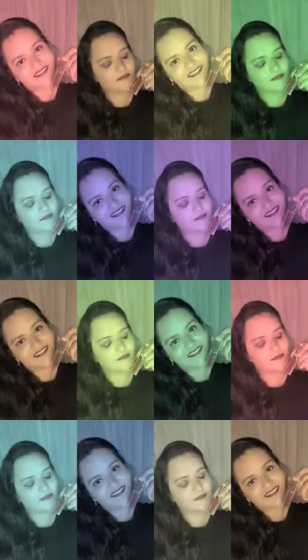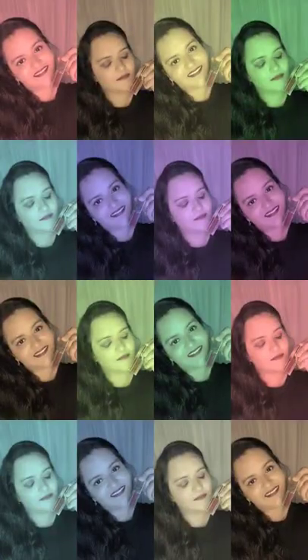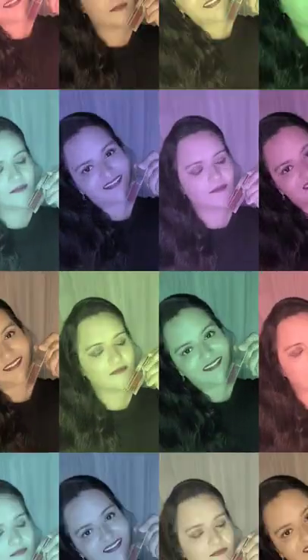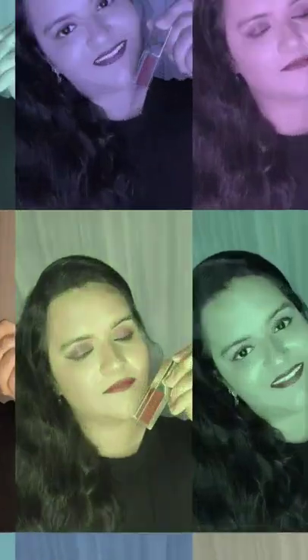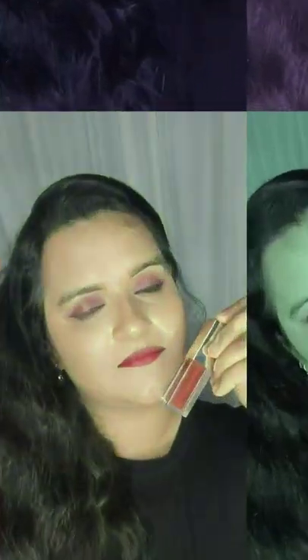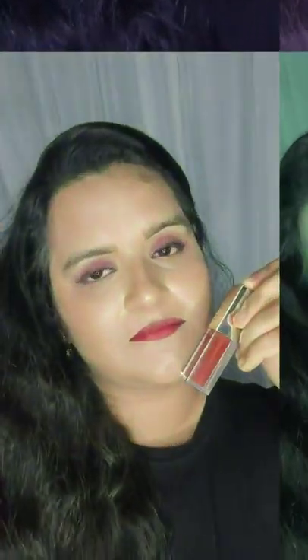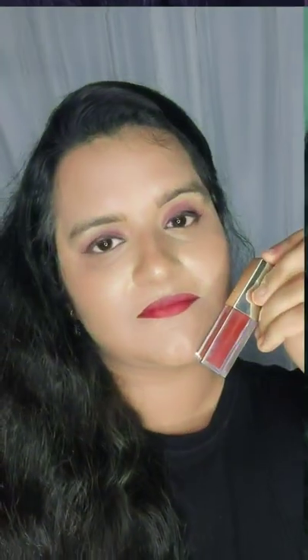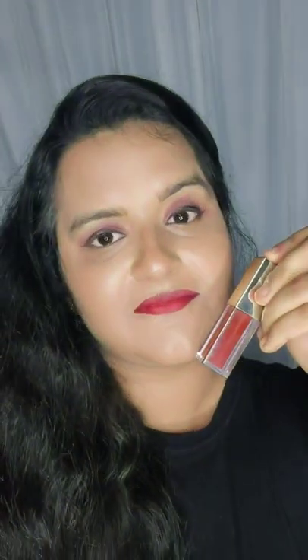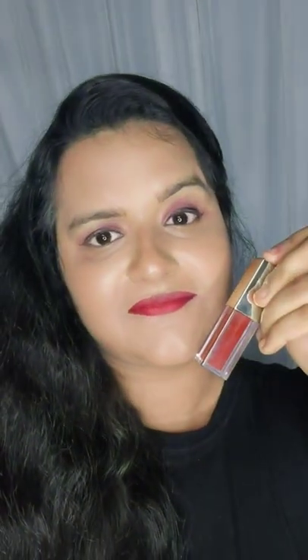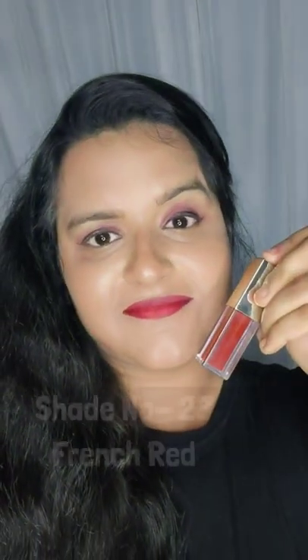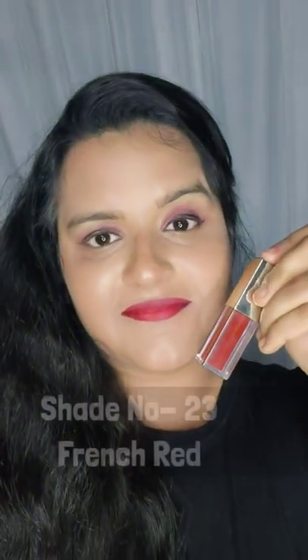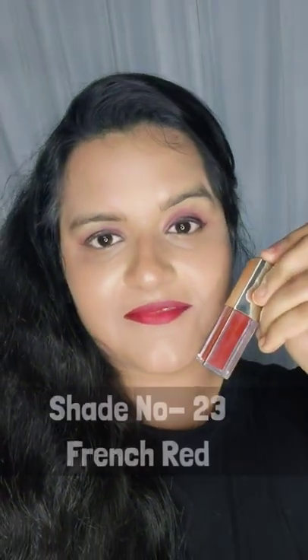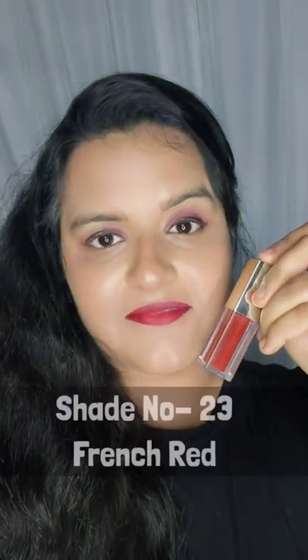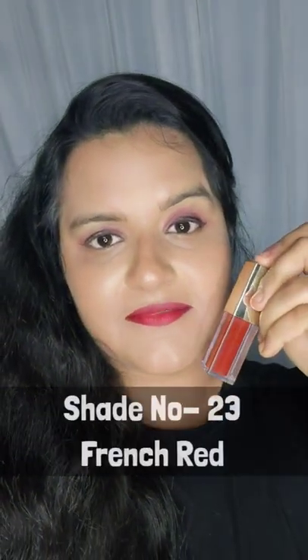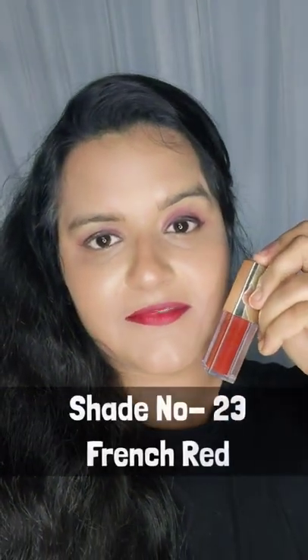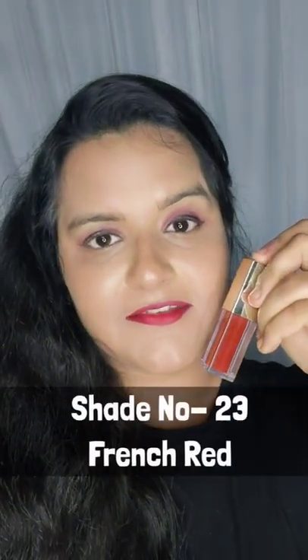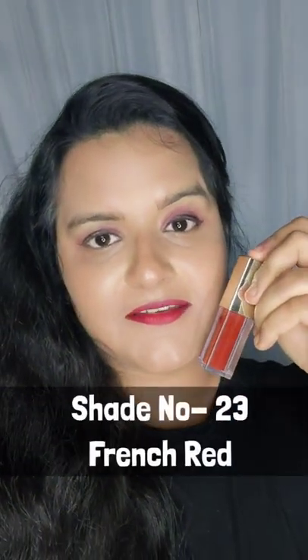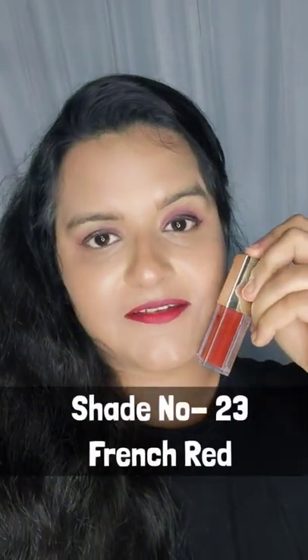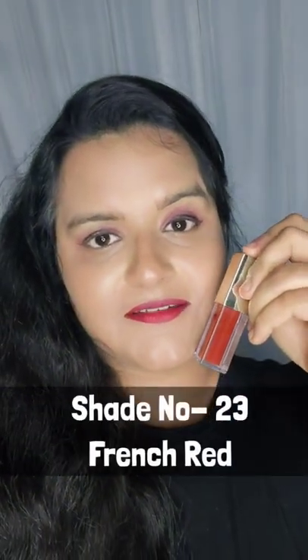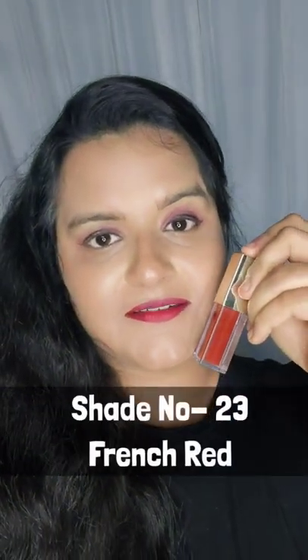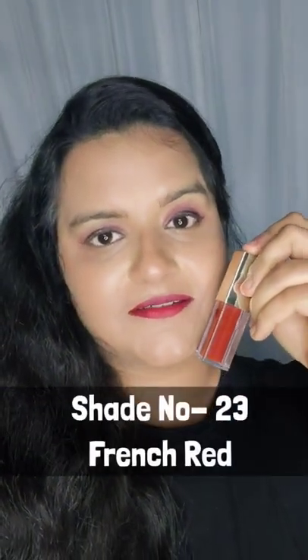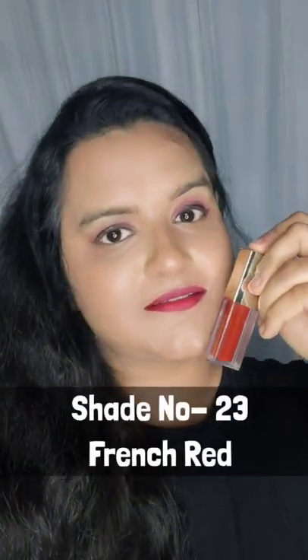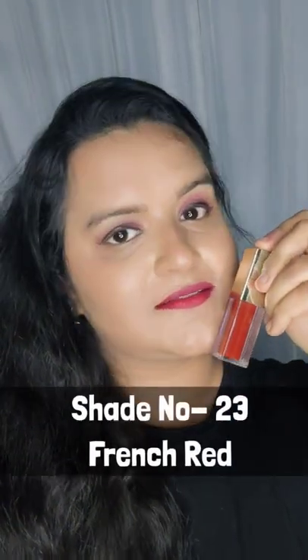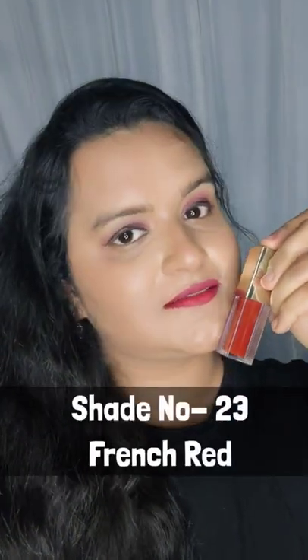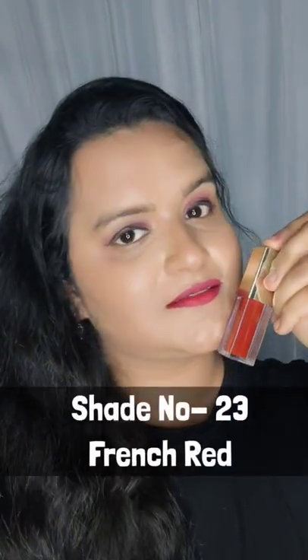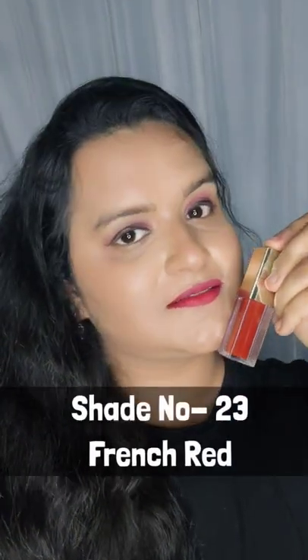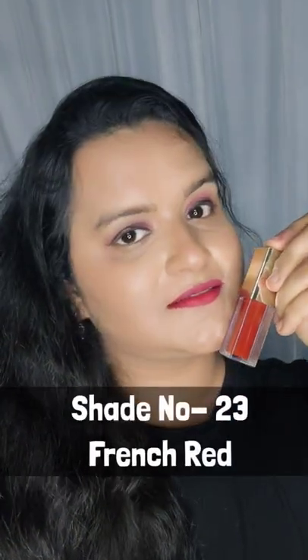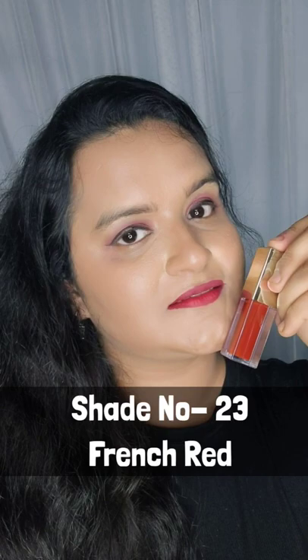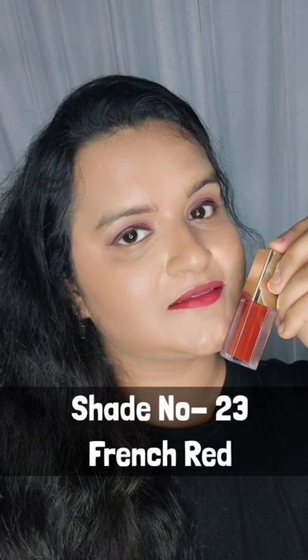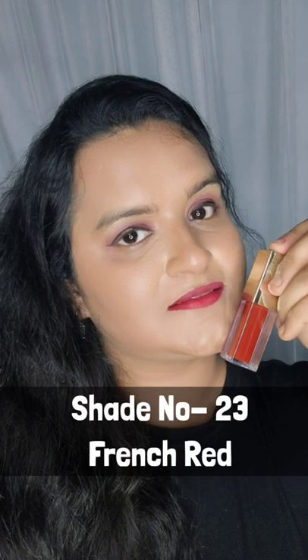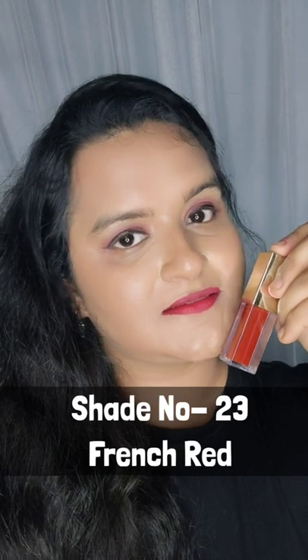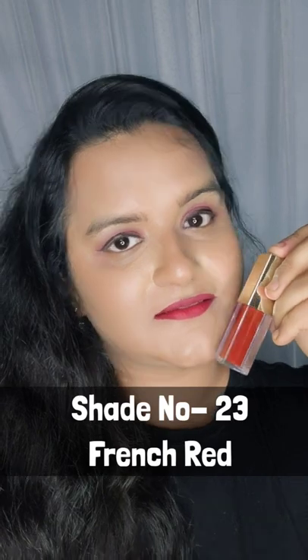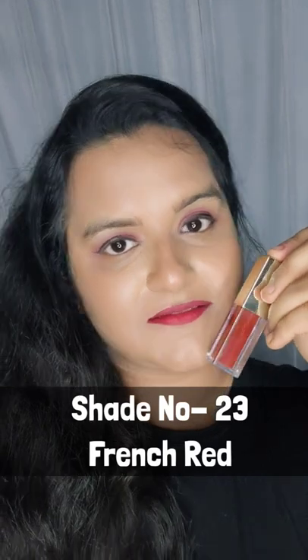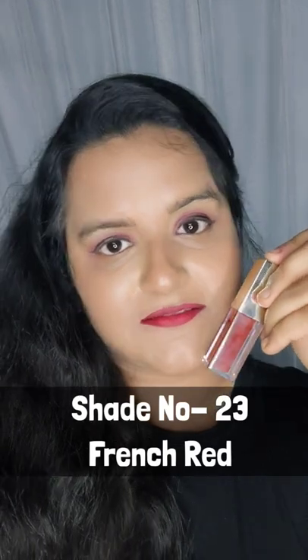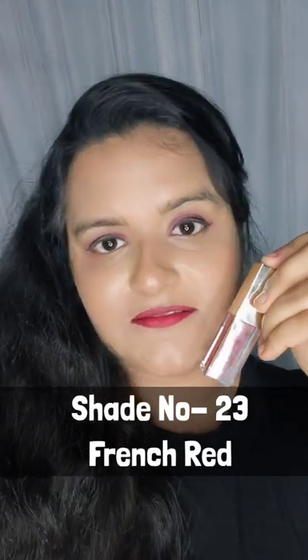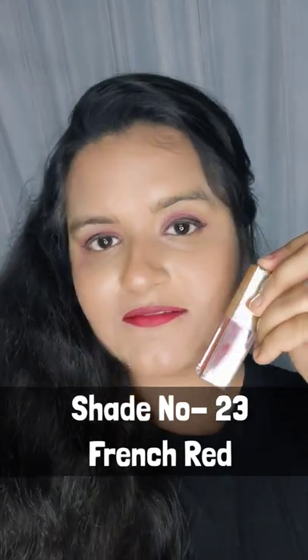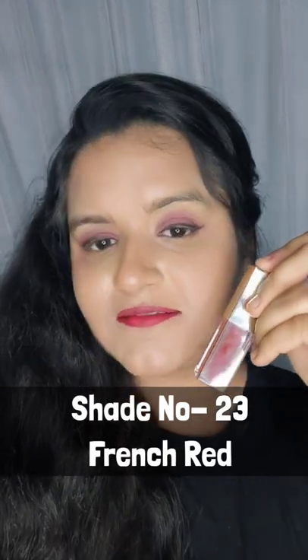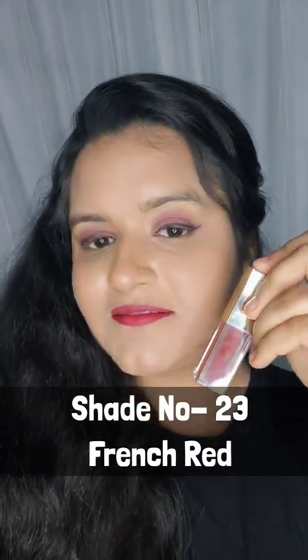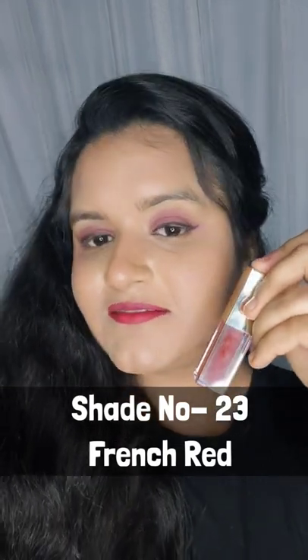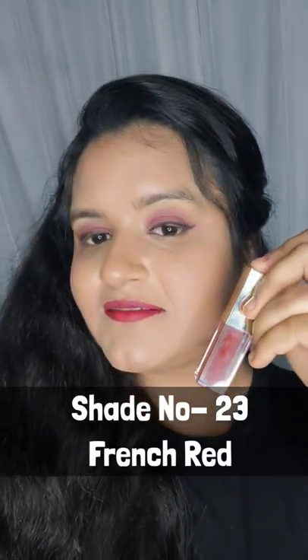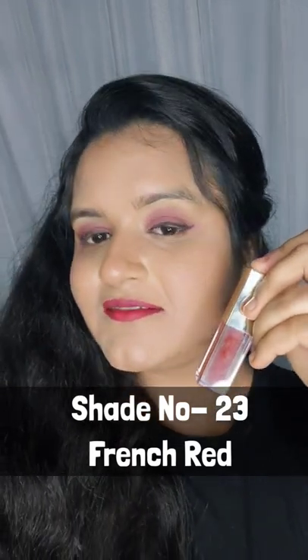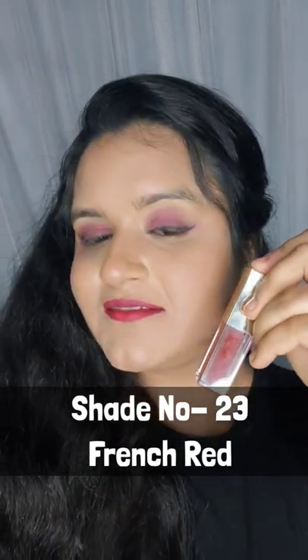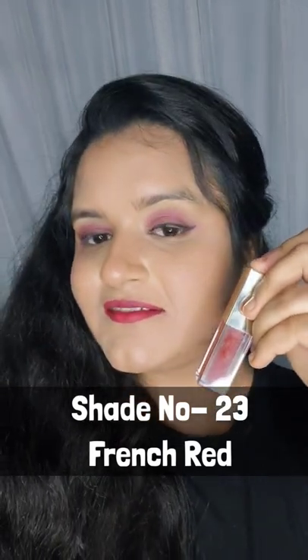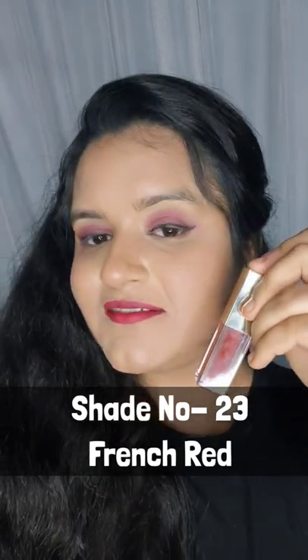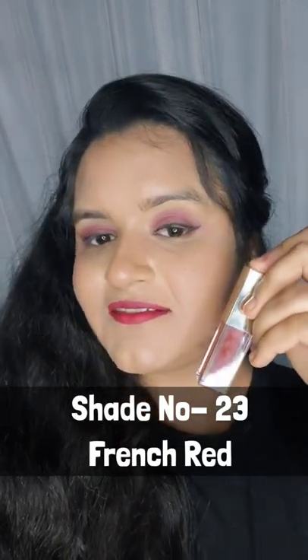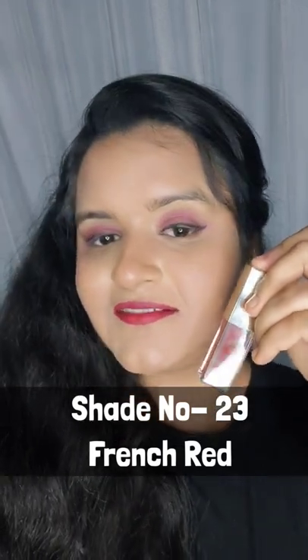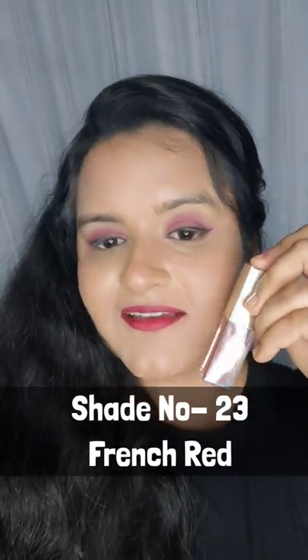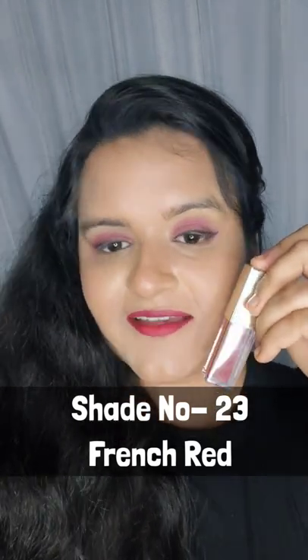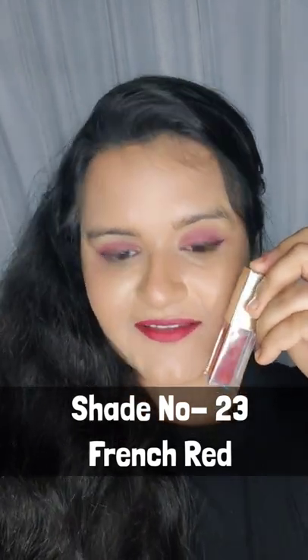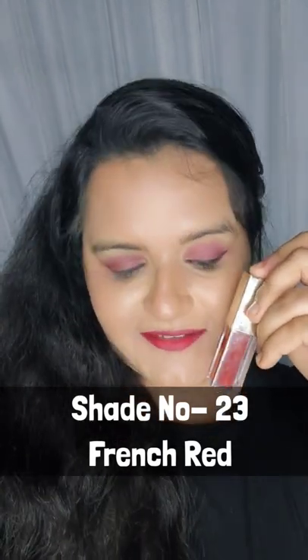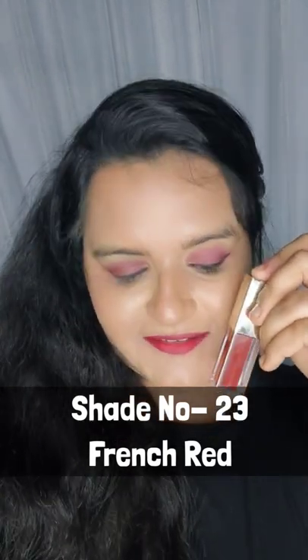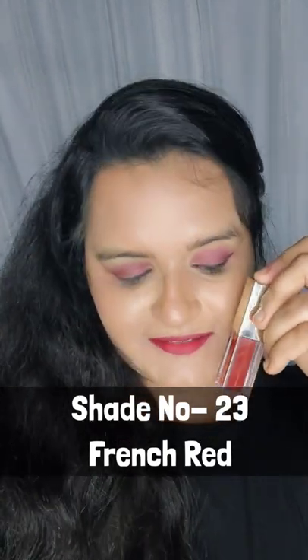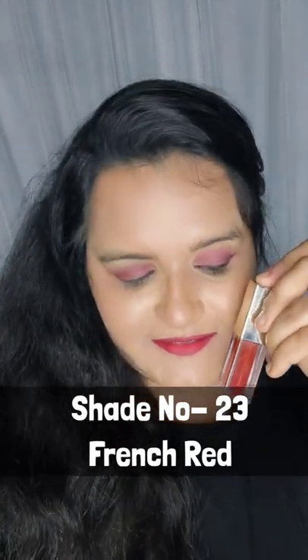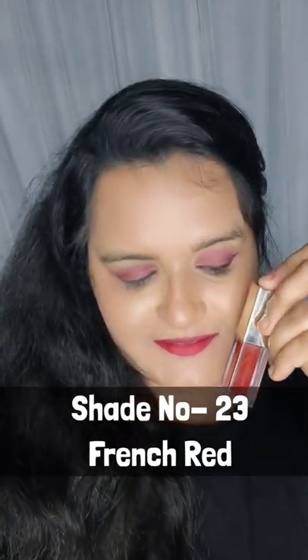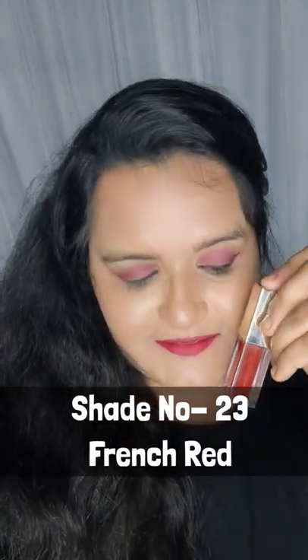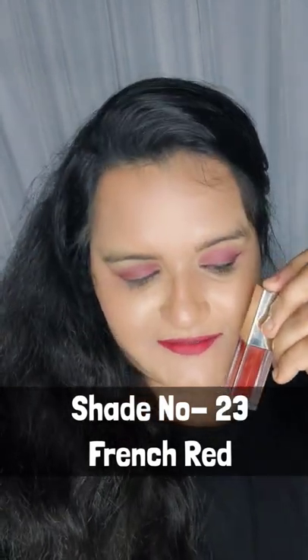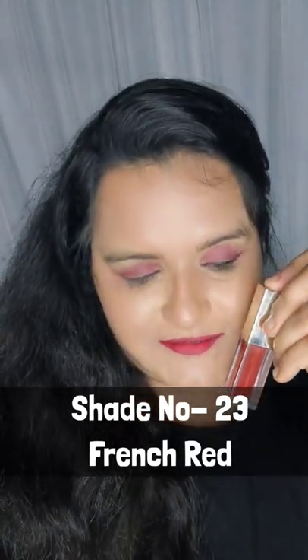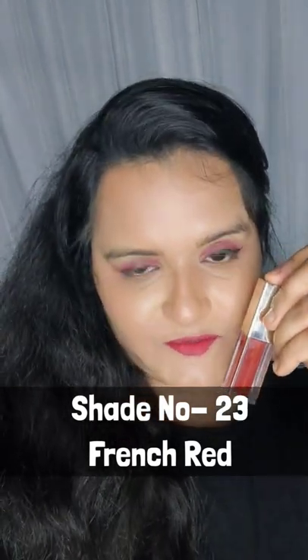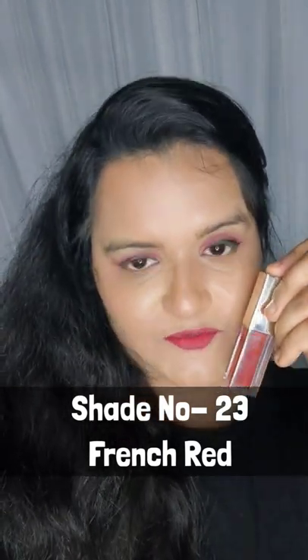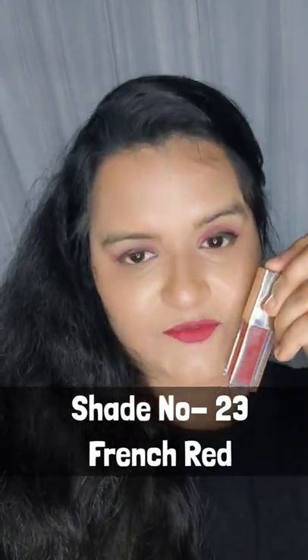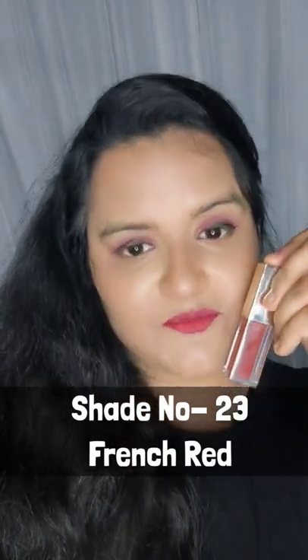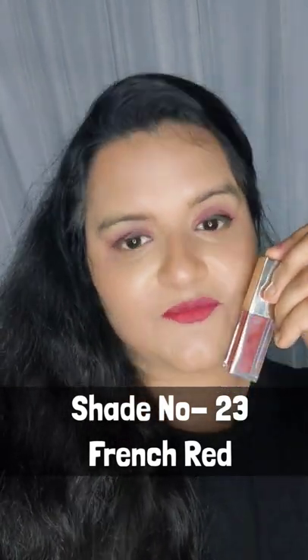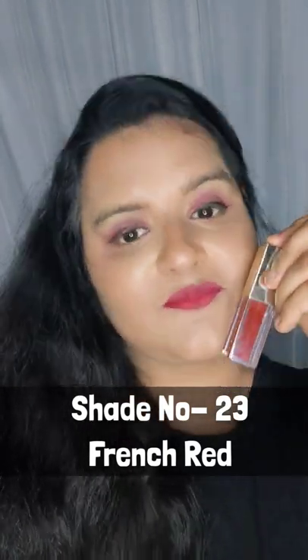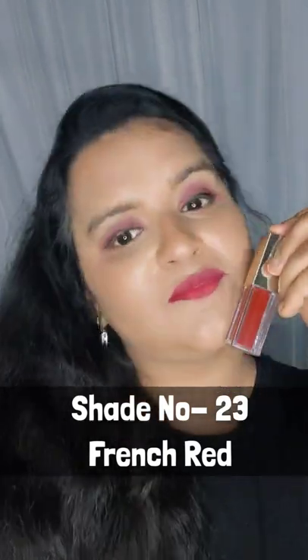The third lipstick is French Red. This is the most beautiful red color that you should have in your vanity.